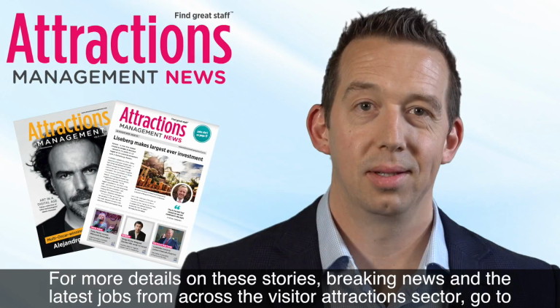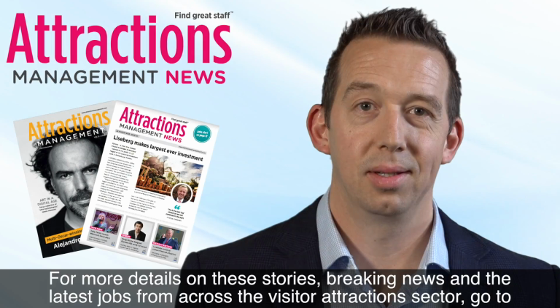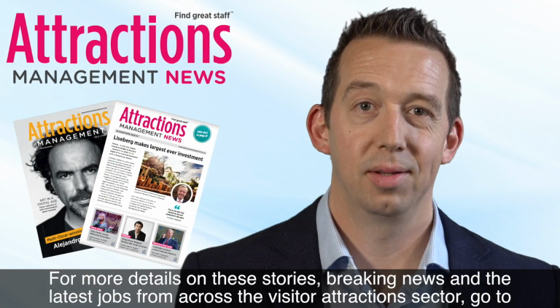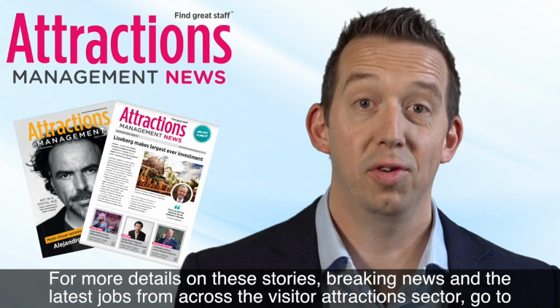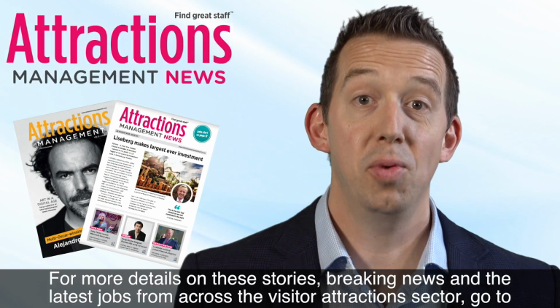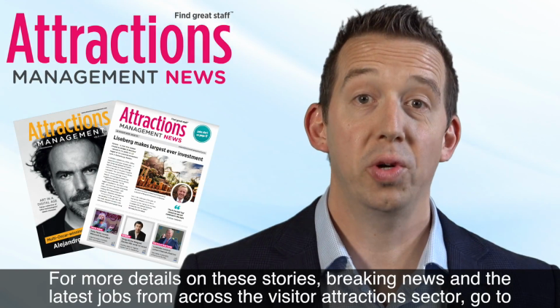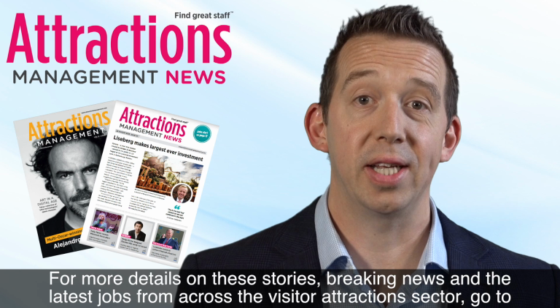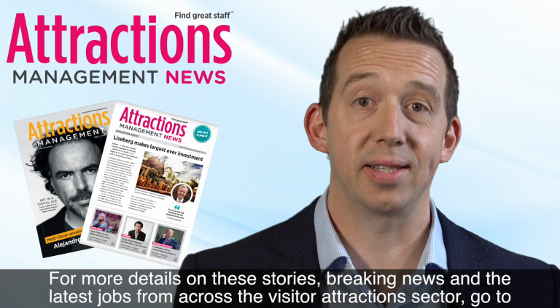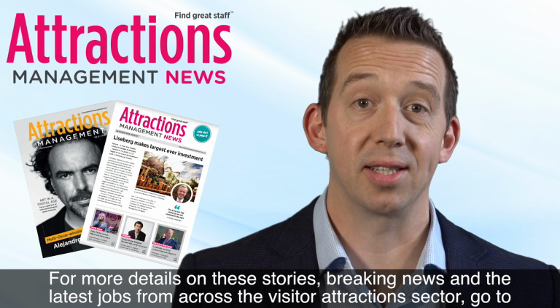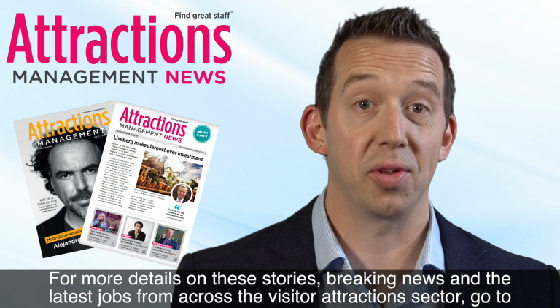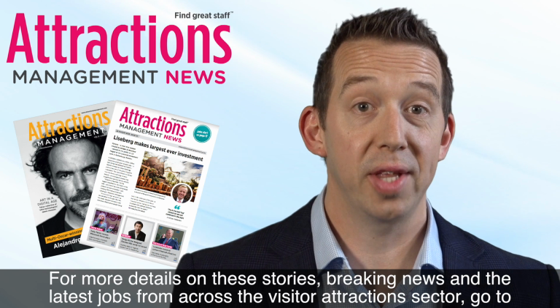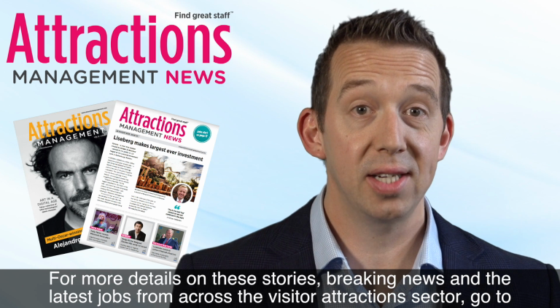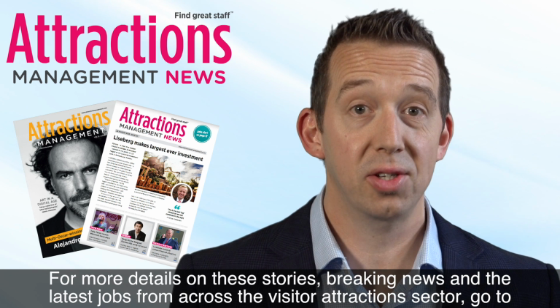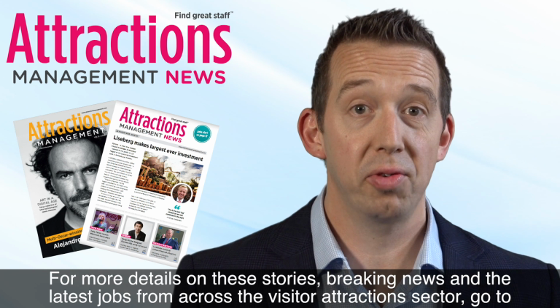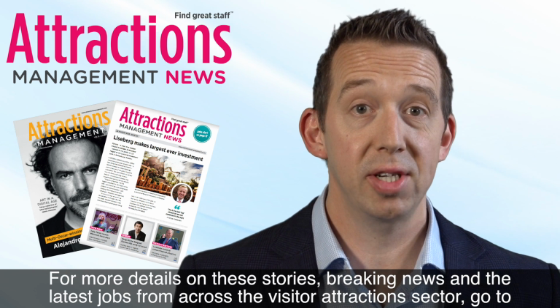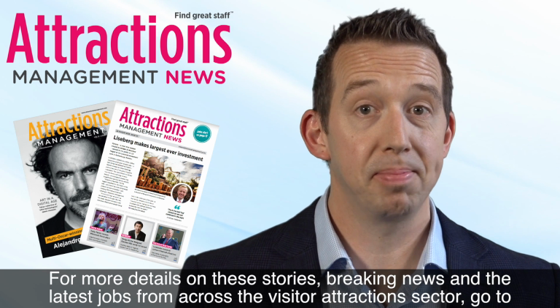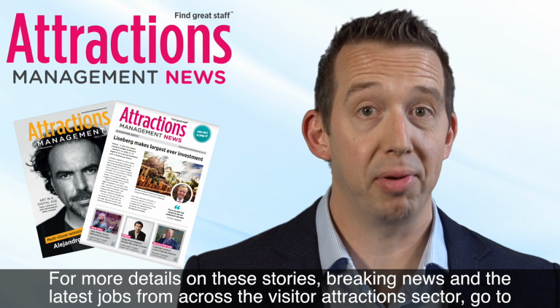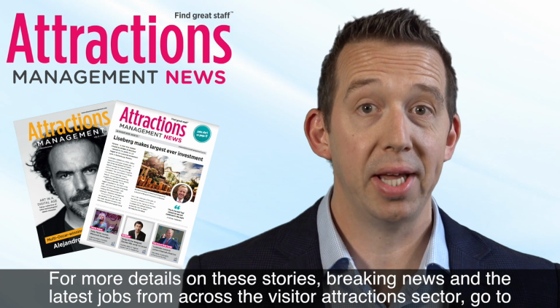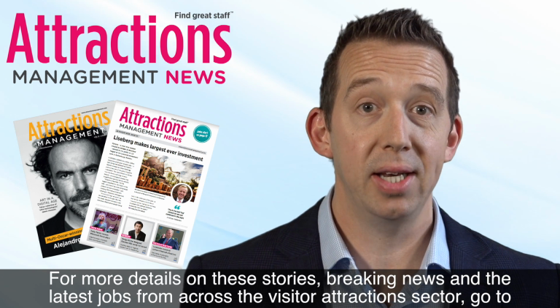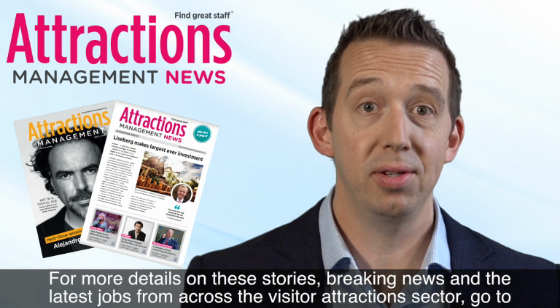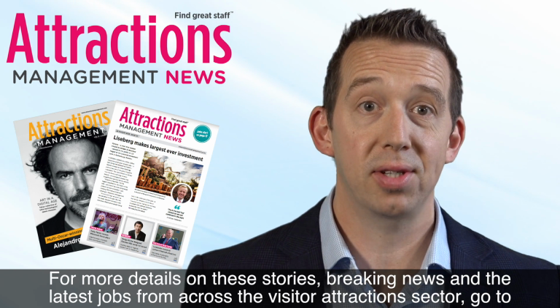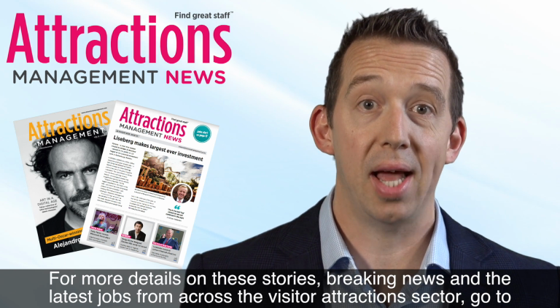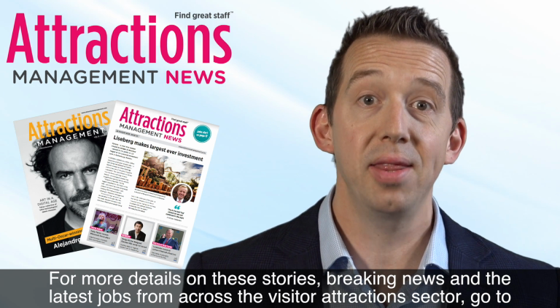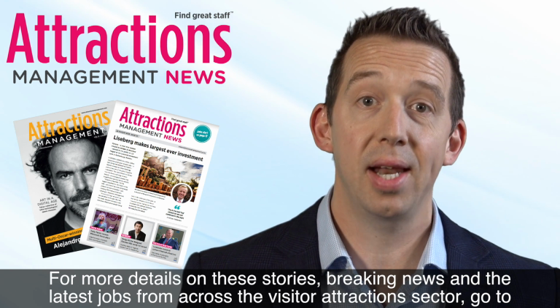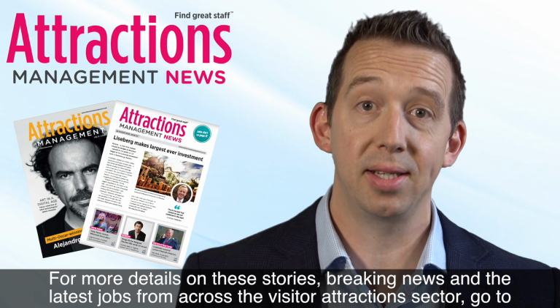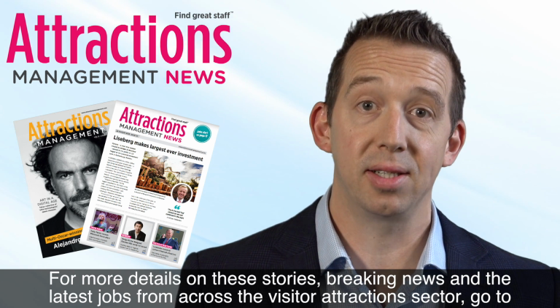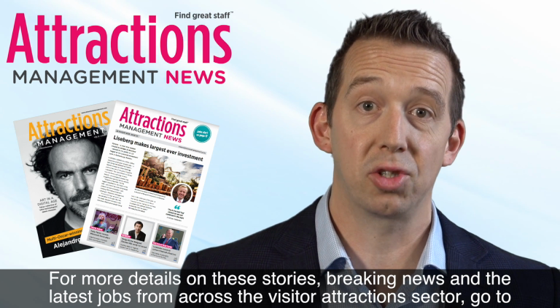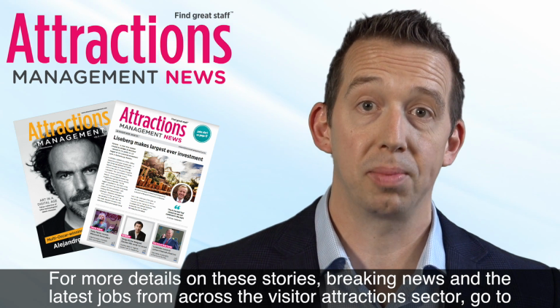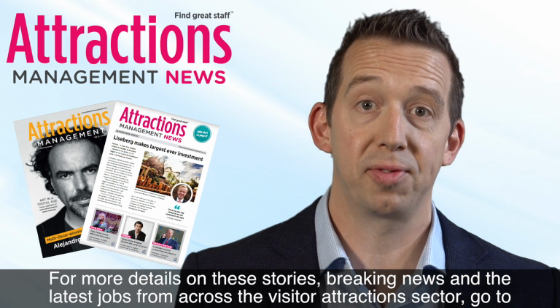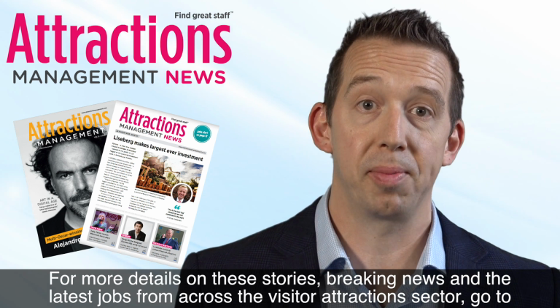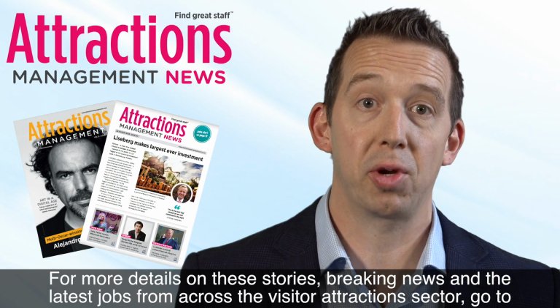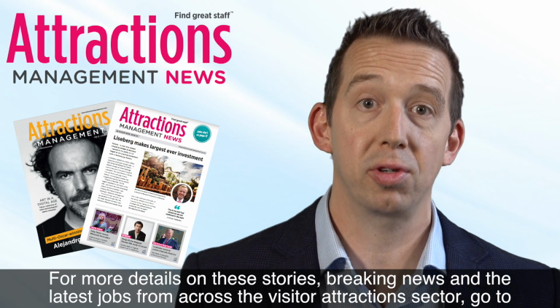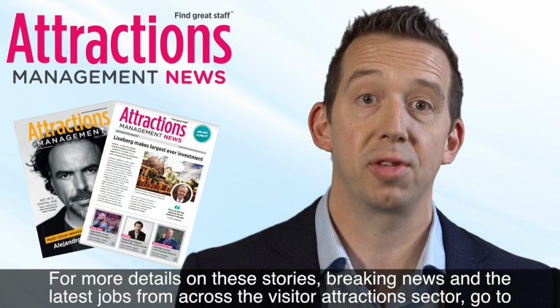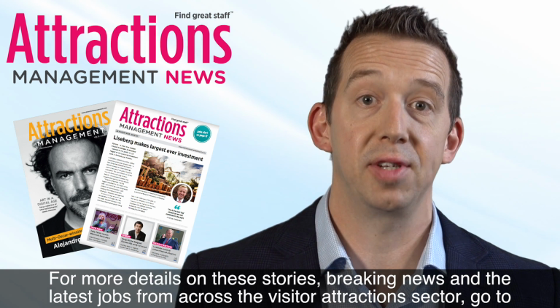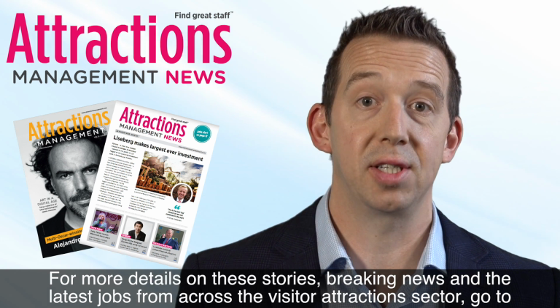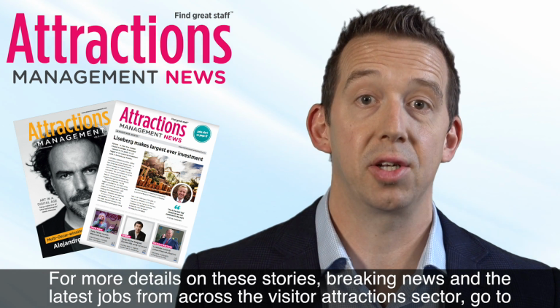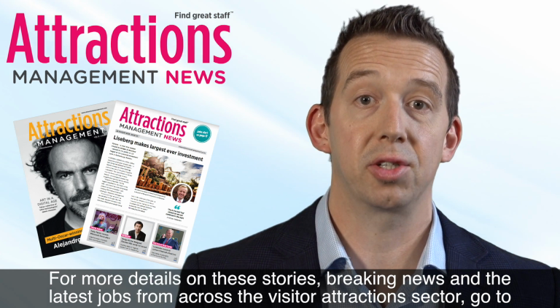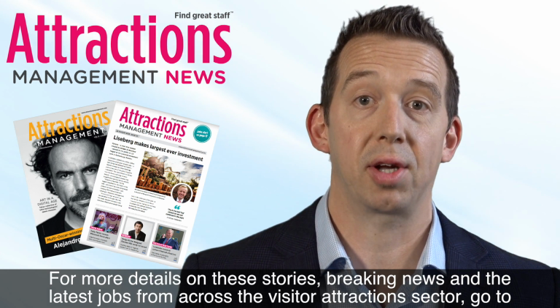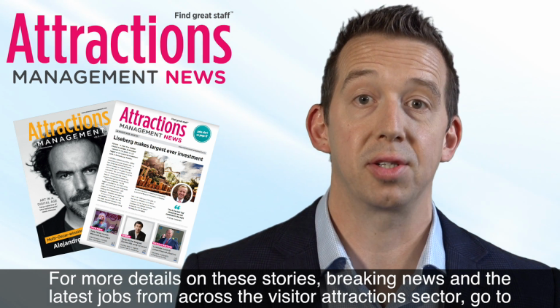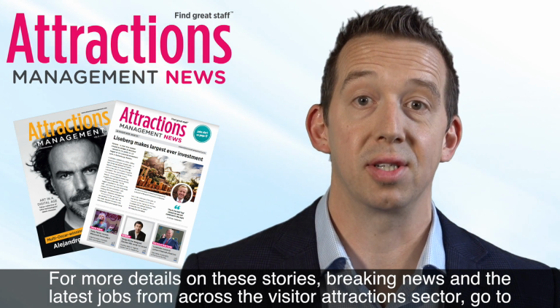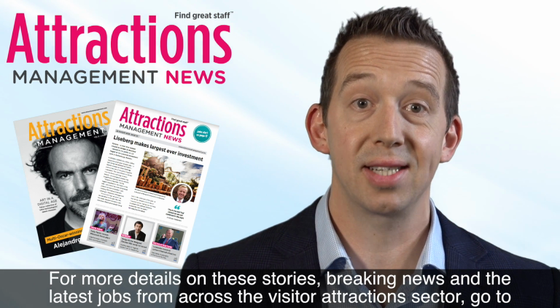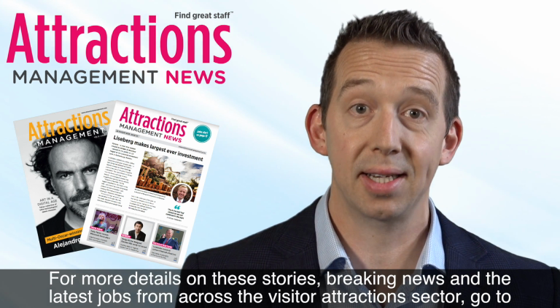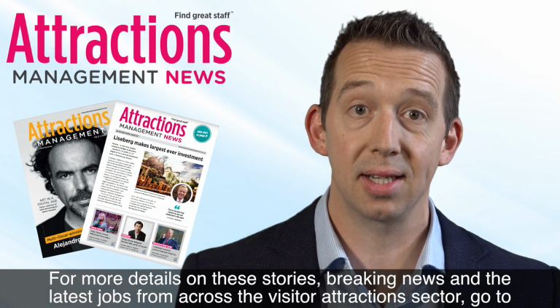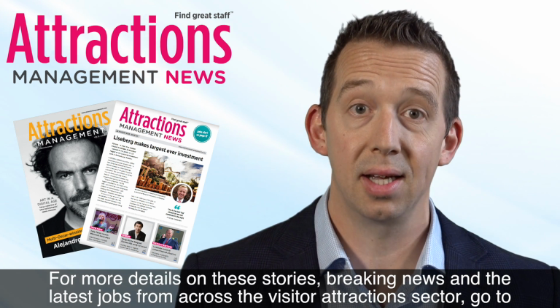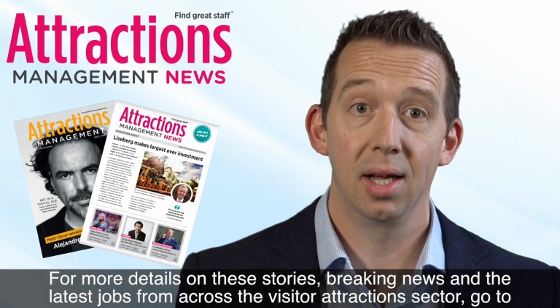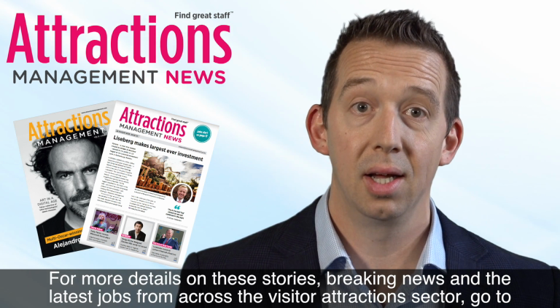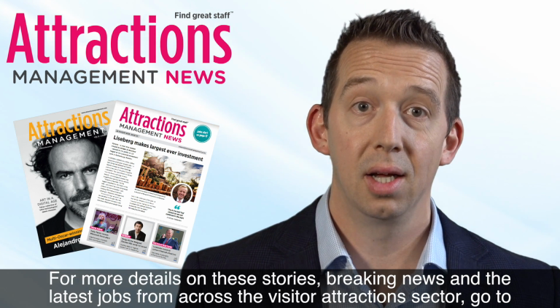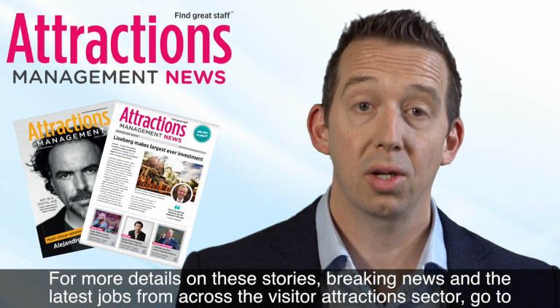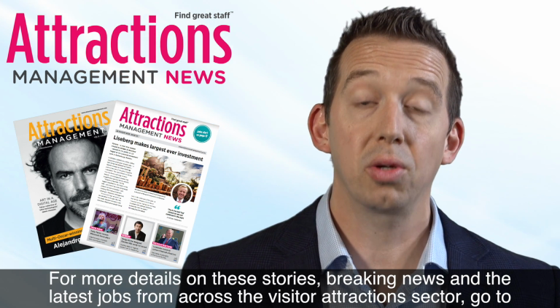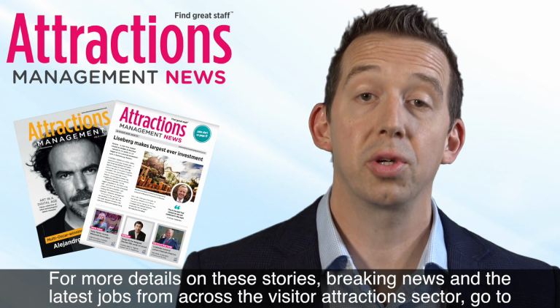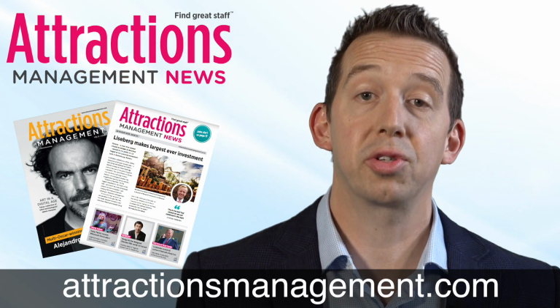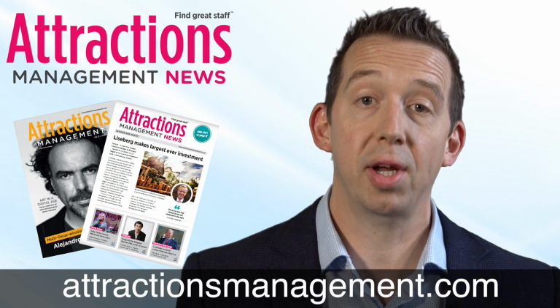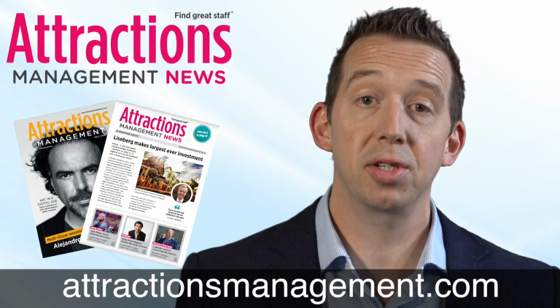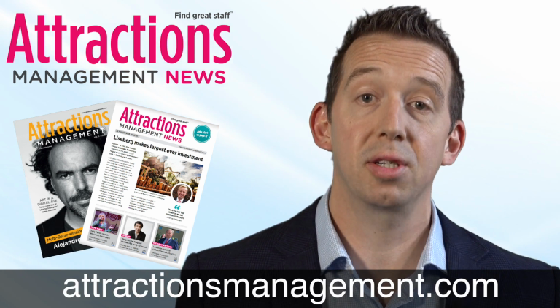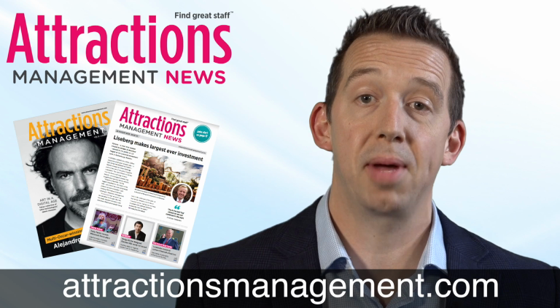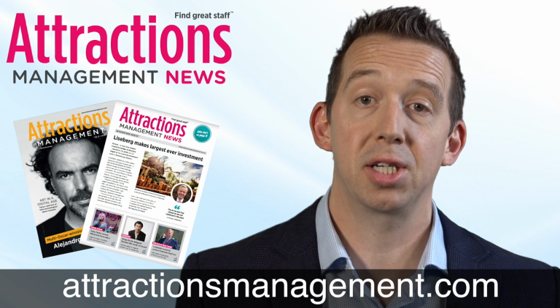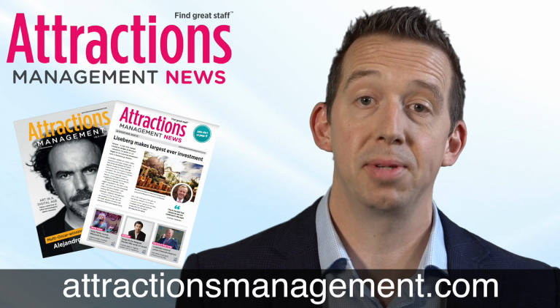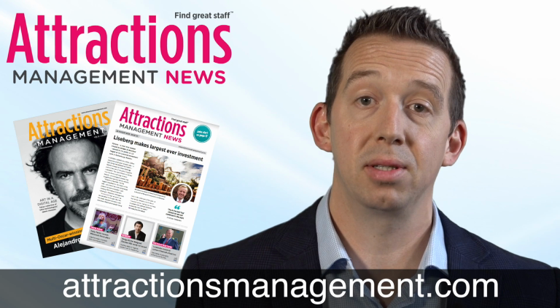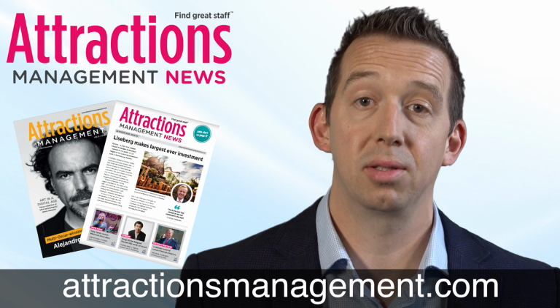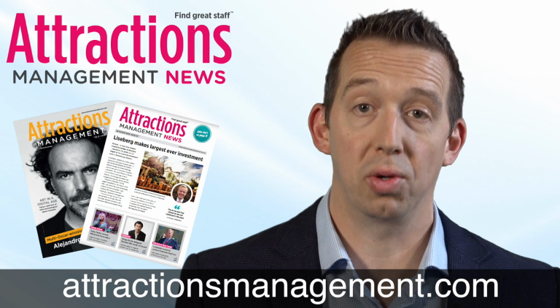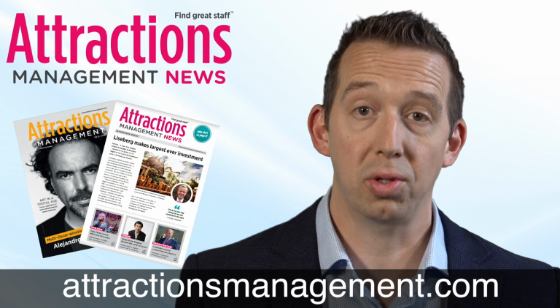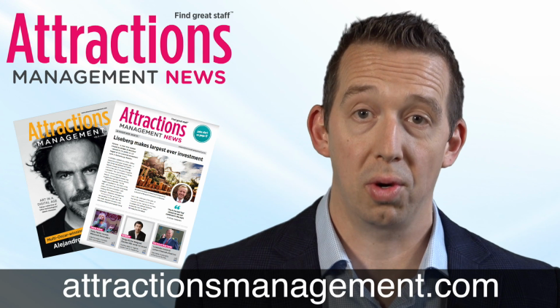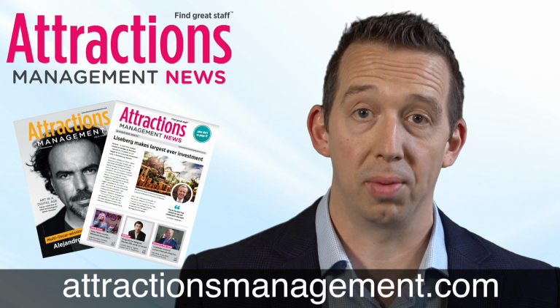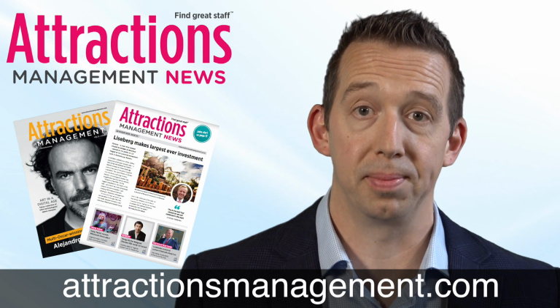For more details on these stories, breaking news, and the latest jobs from across the visitor attractions sector, go to attractionsmanagement.com.